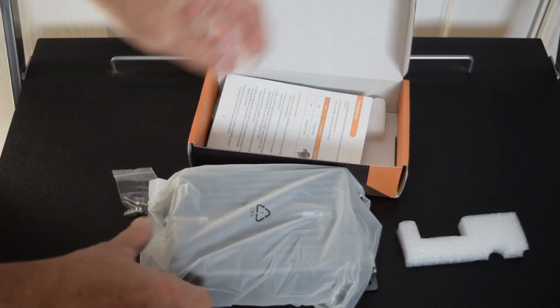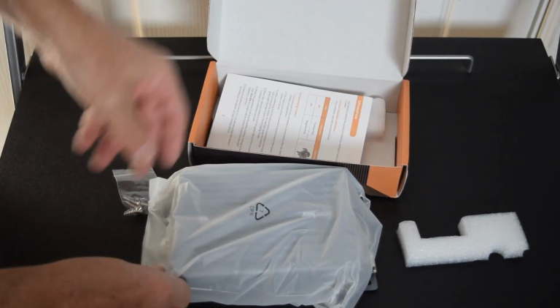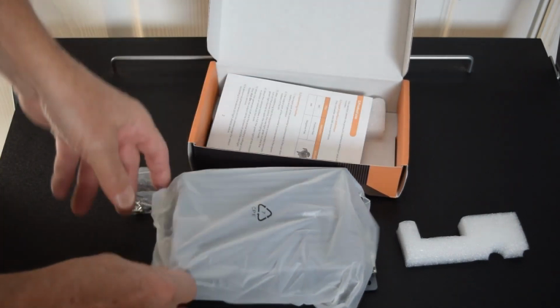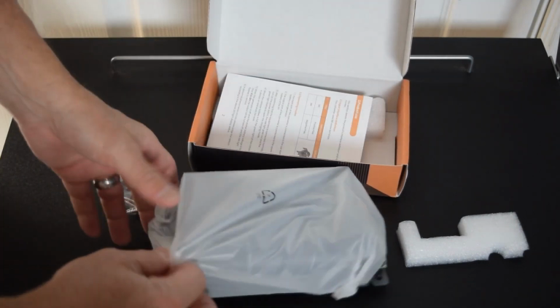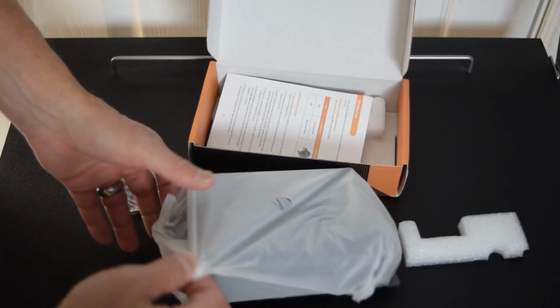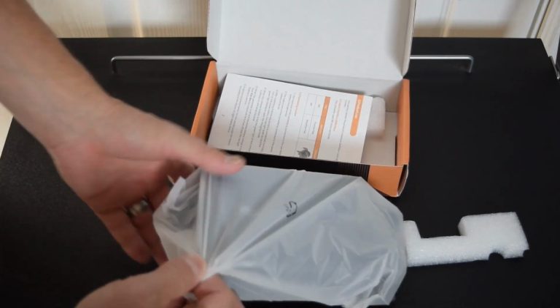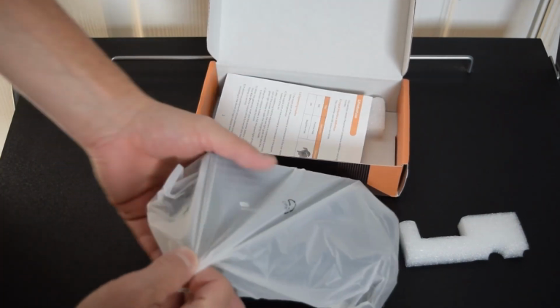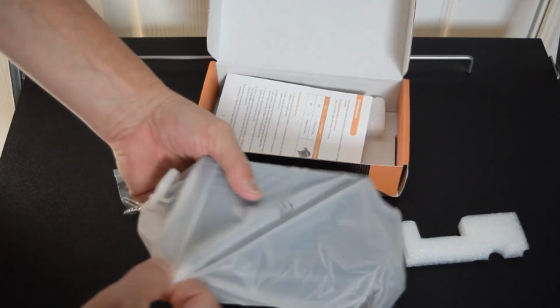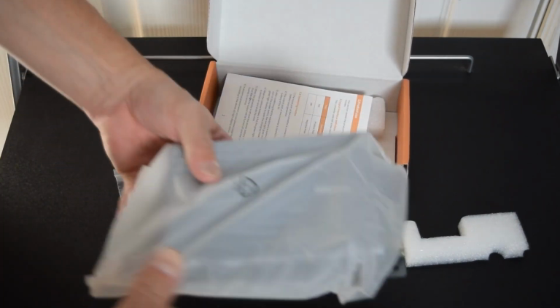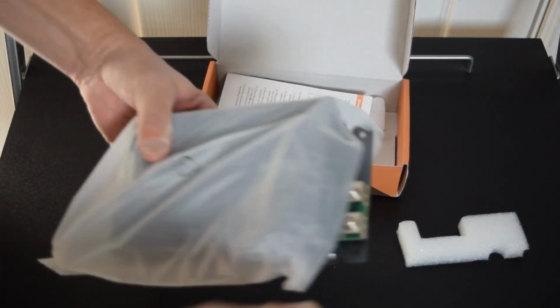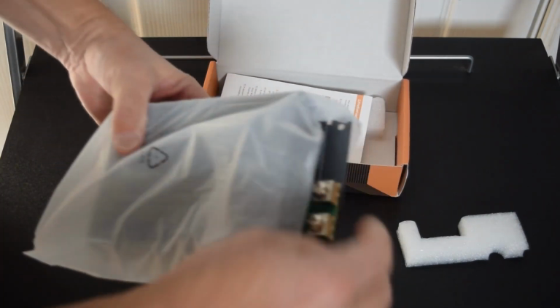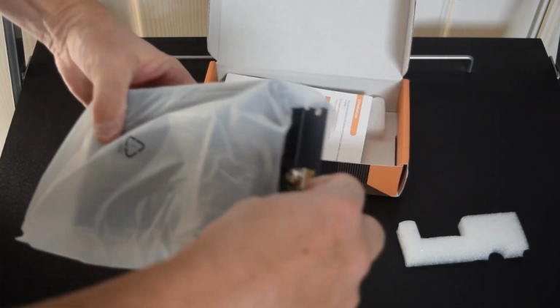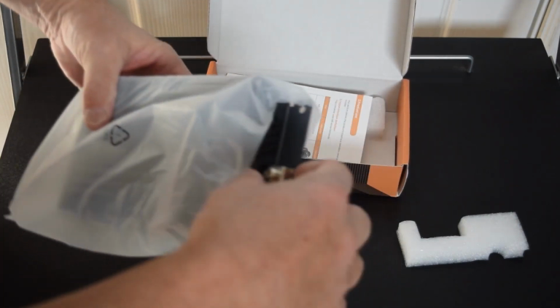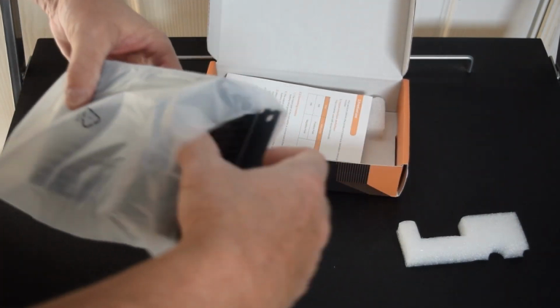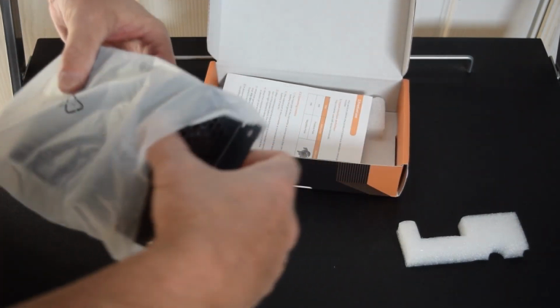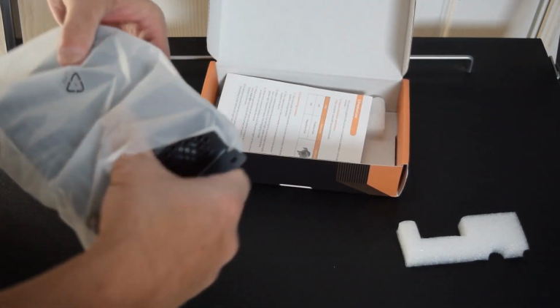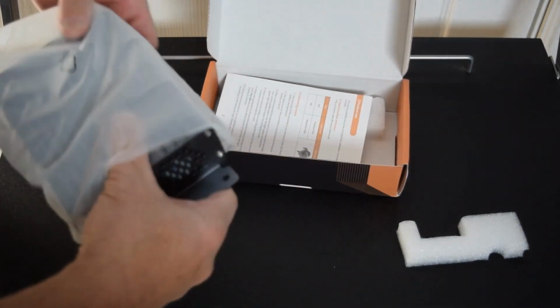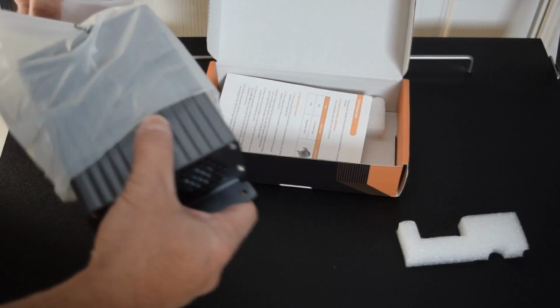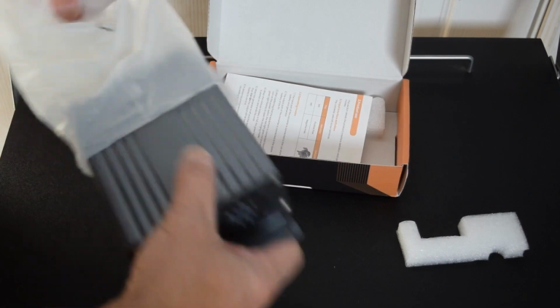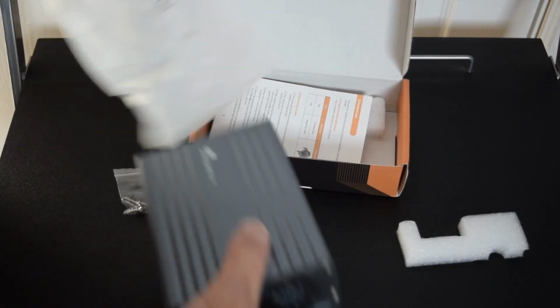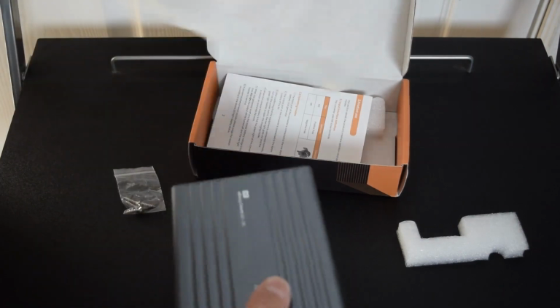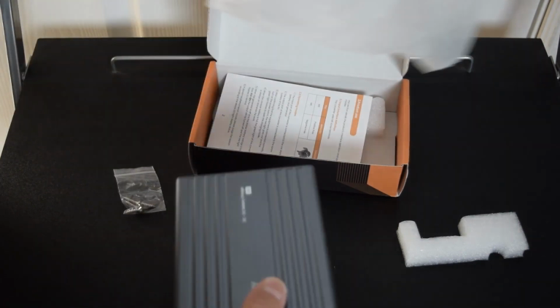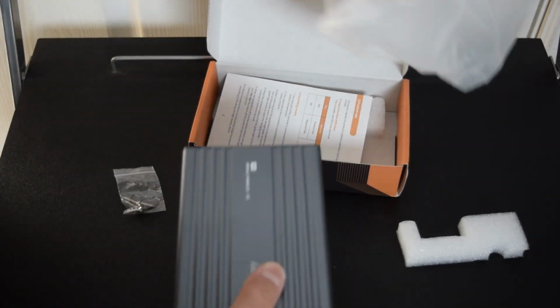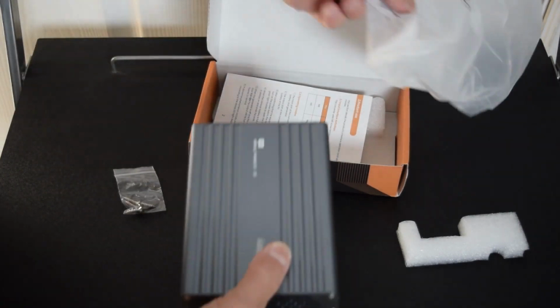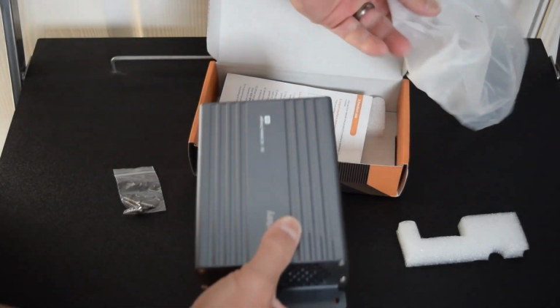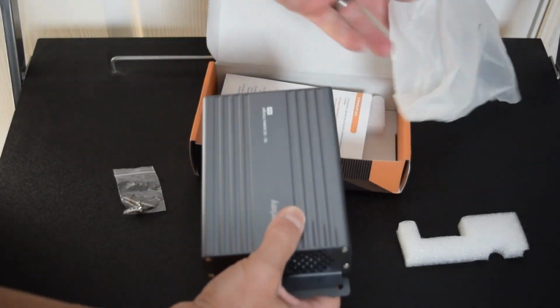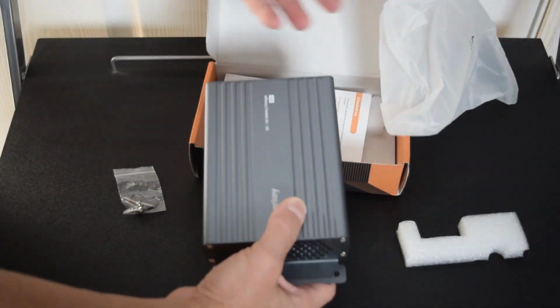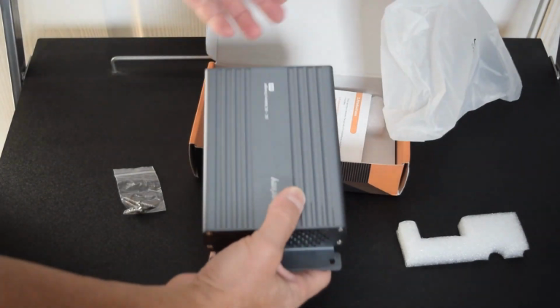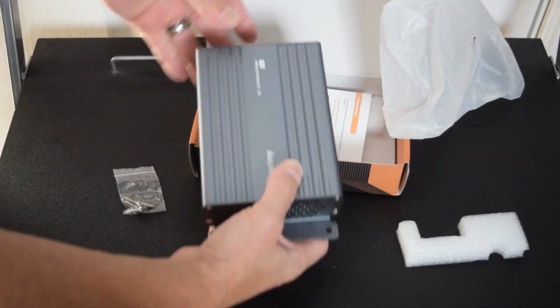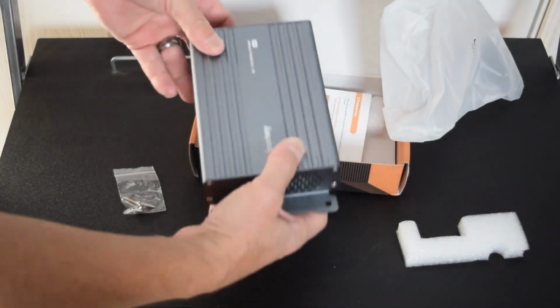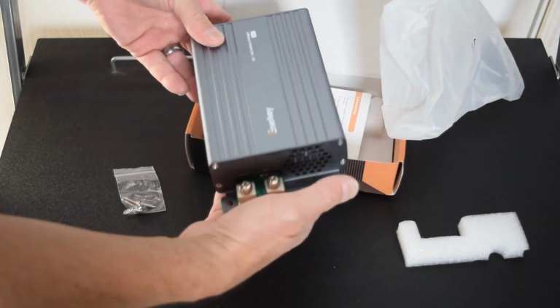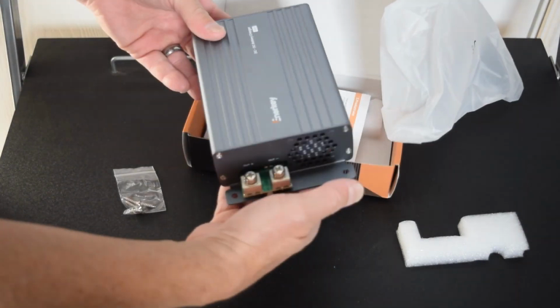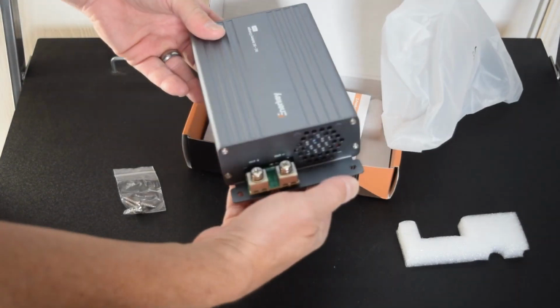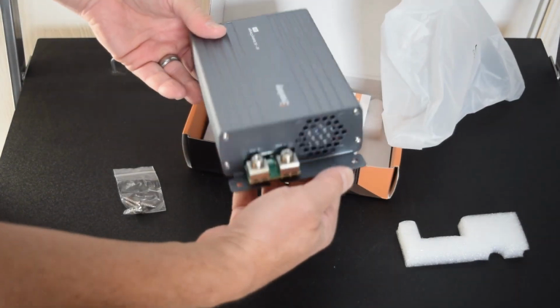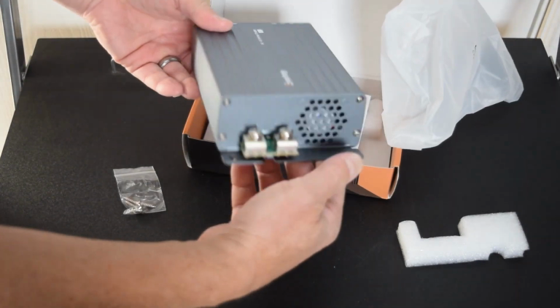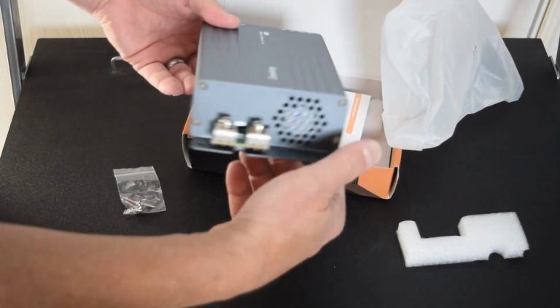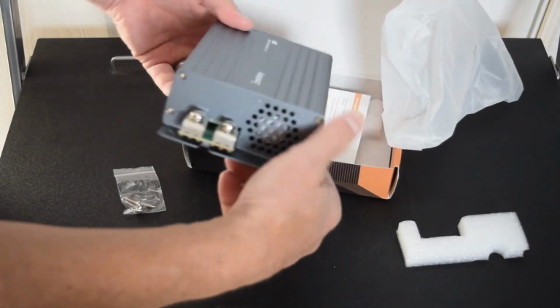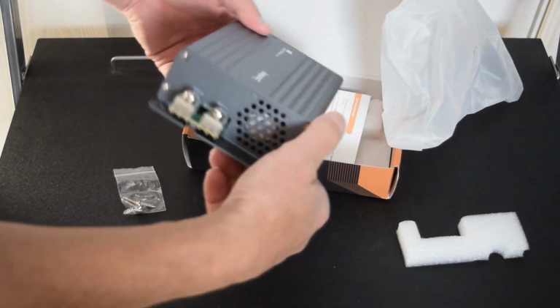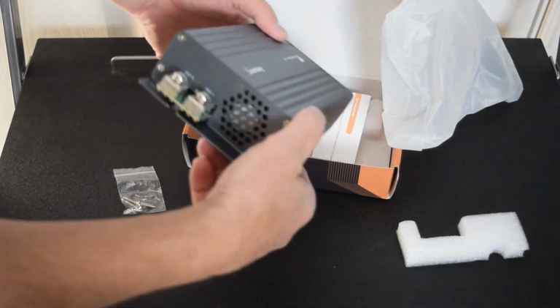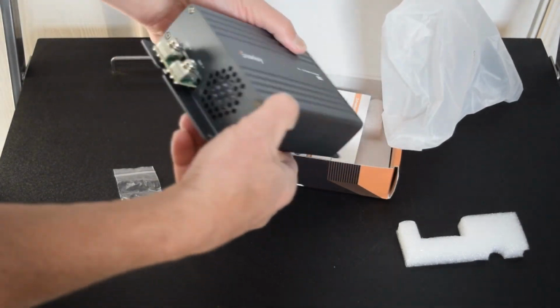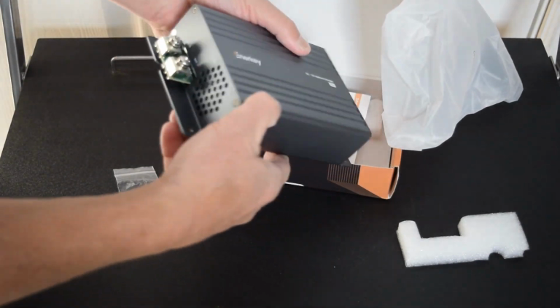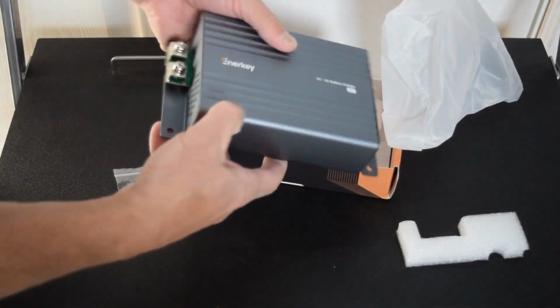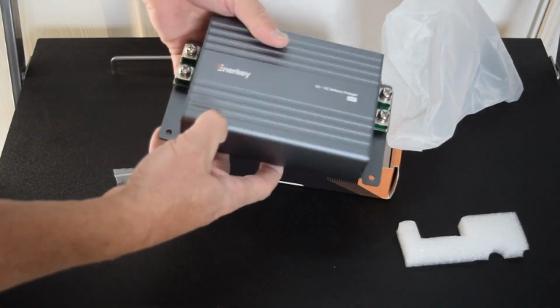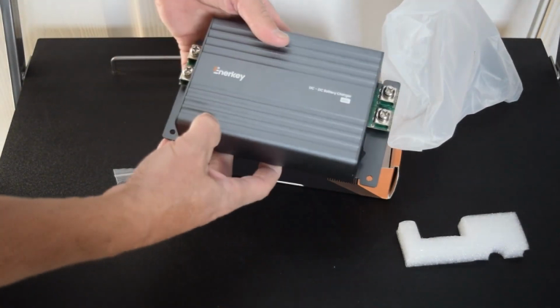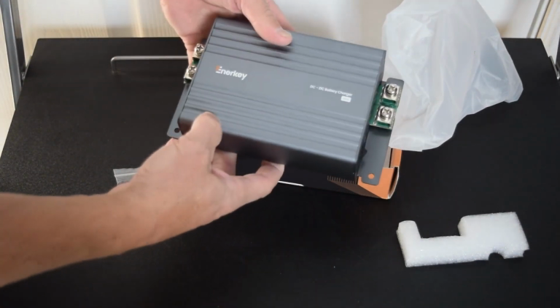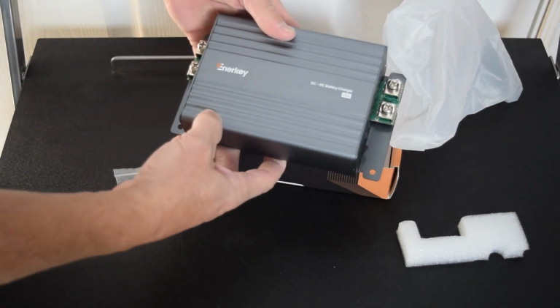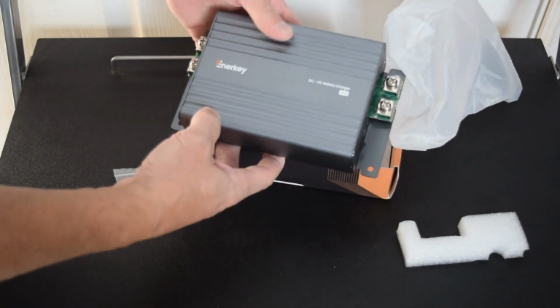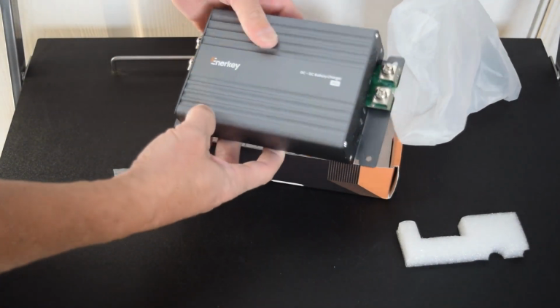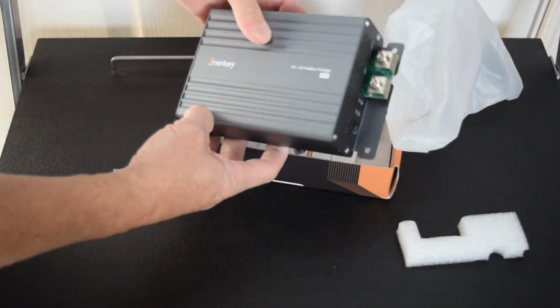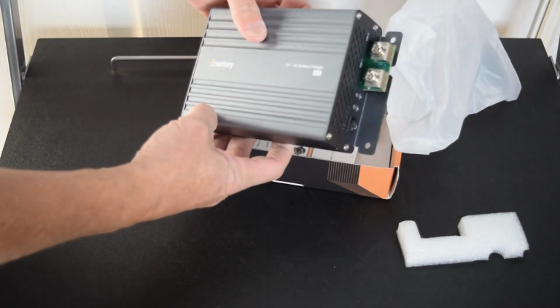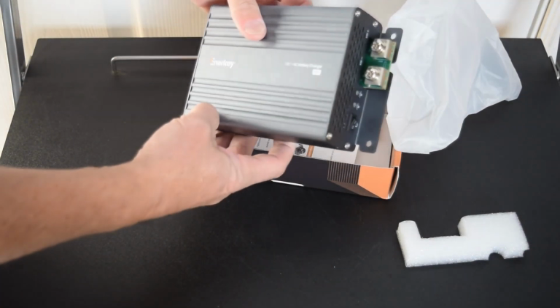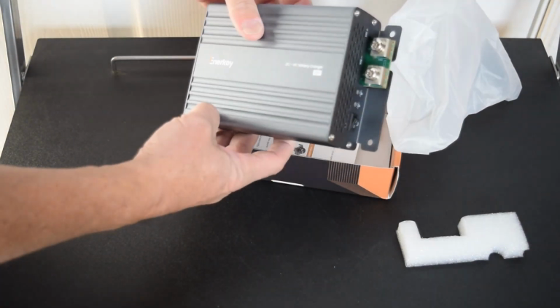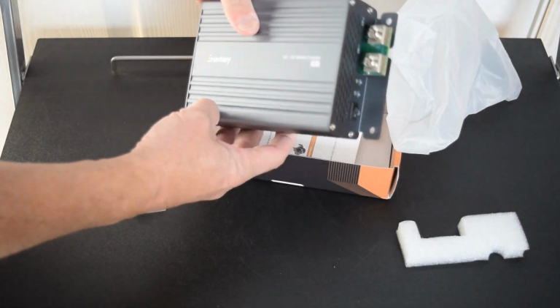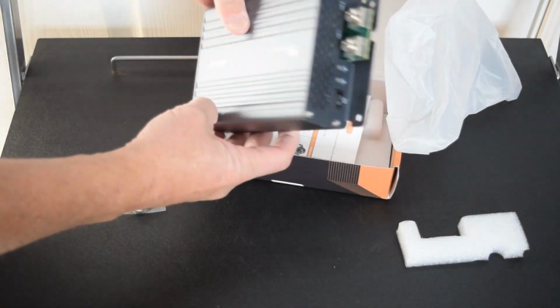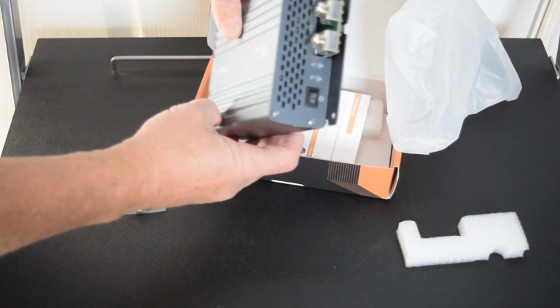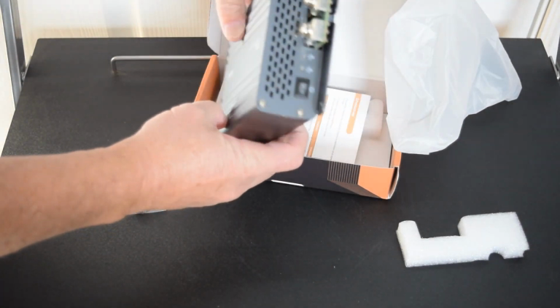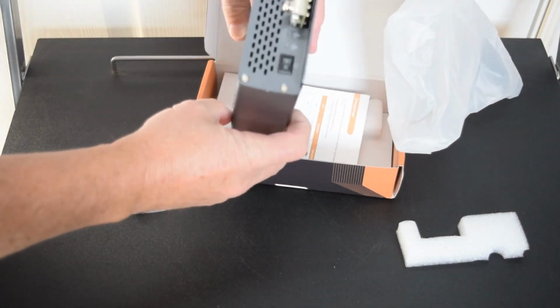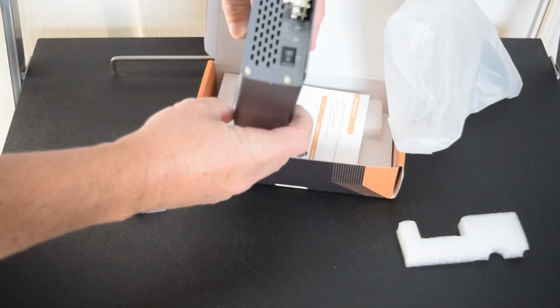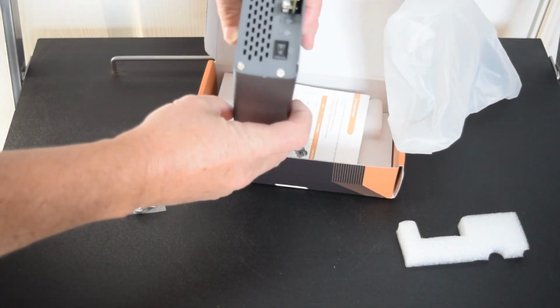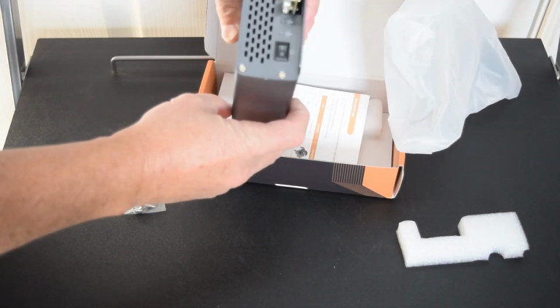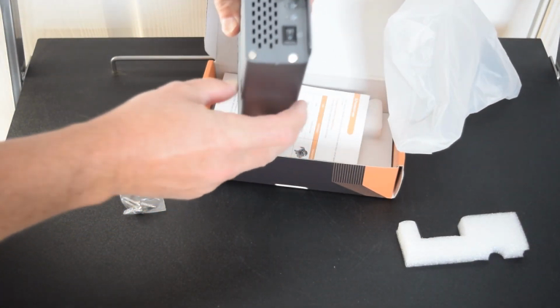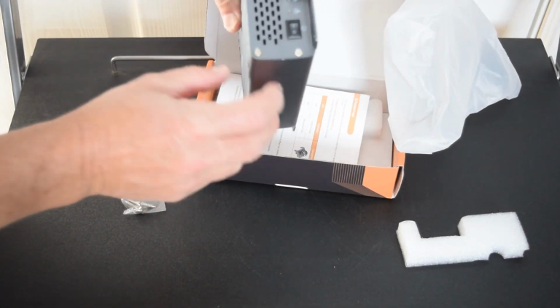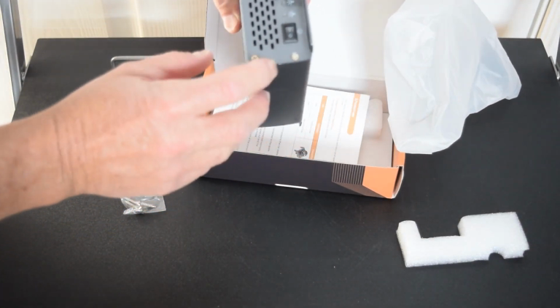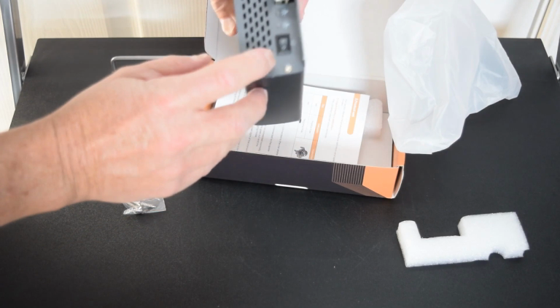There's a little instruction manual that talks about the type of charging. It'll charge every battery on the planet — lithium ion, AGMs, lead acid, etc. It's a fairly simple looking product.